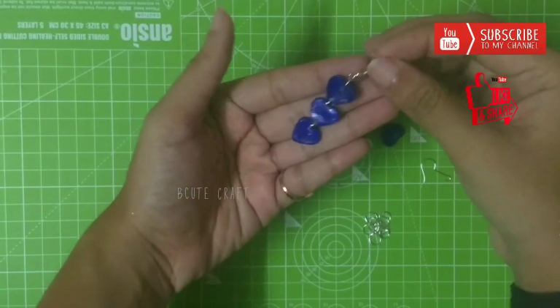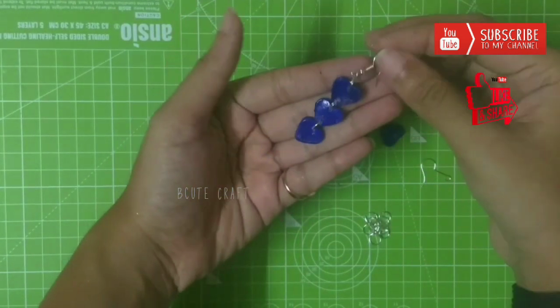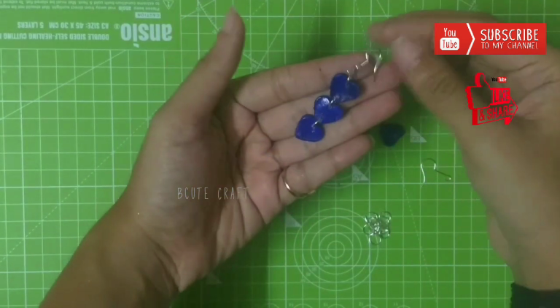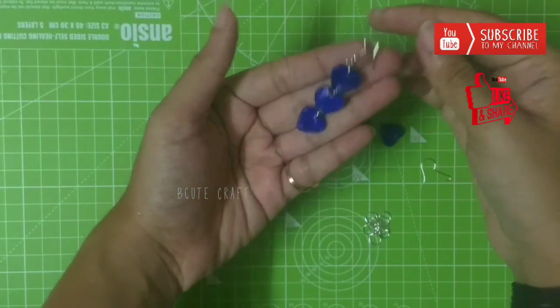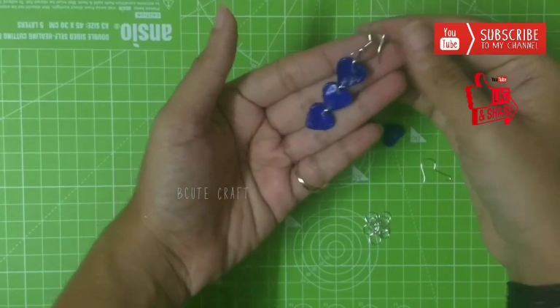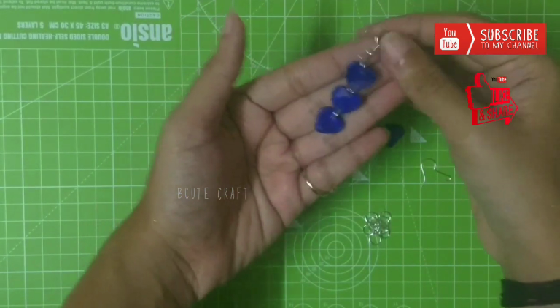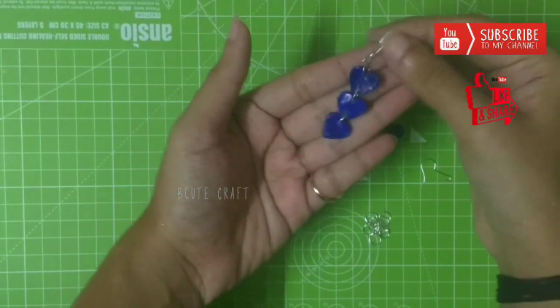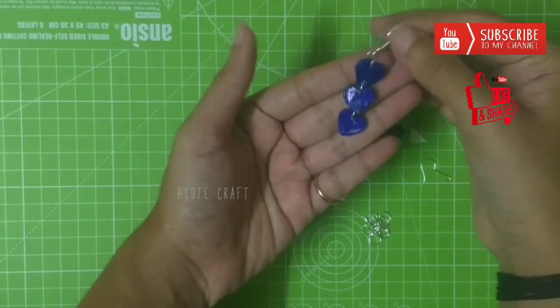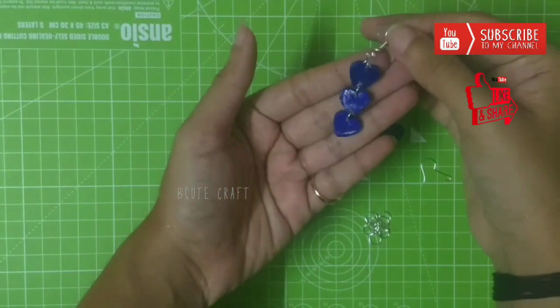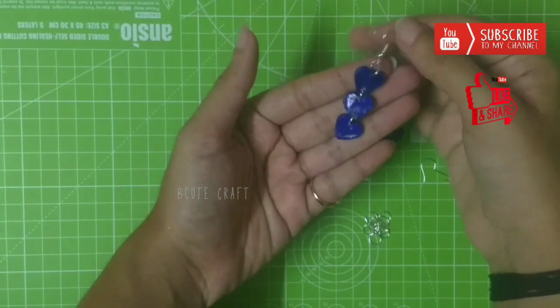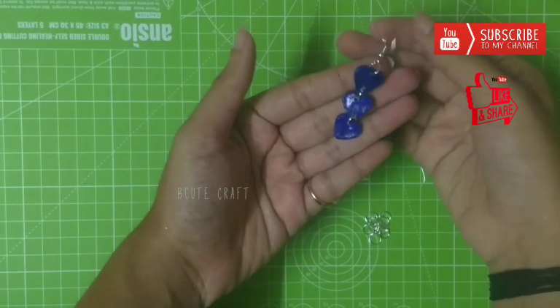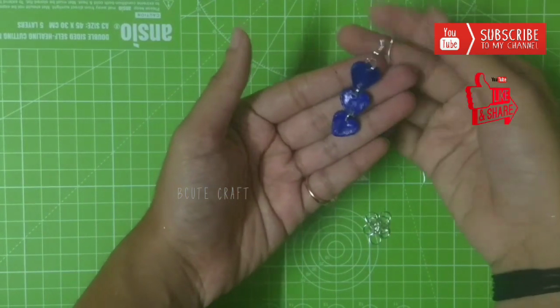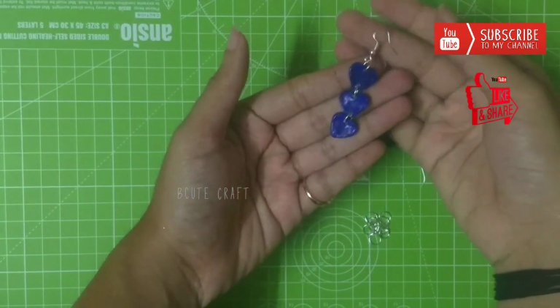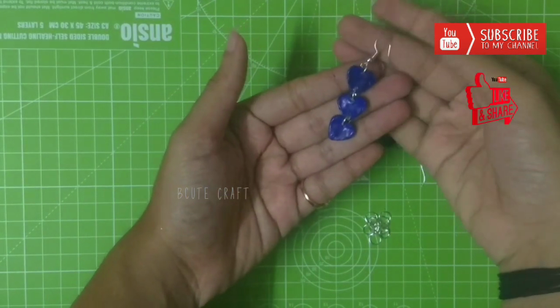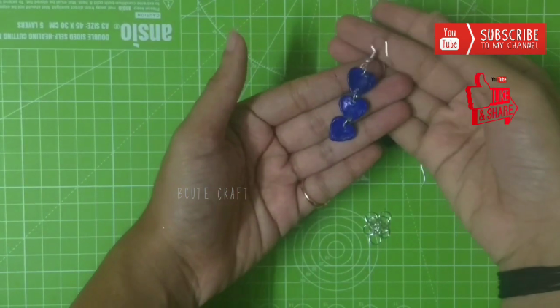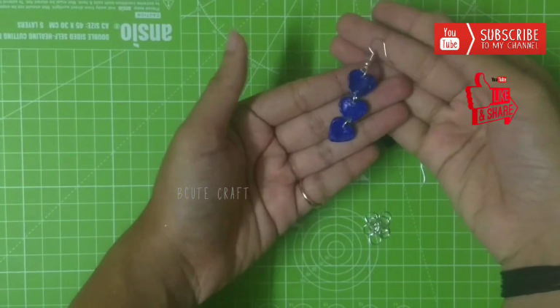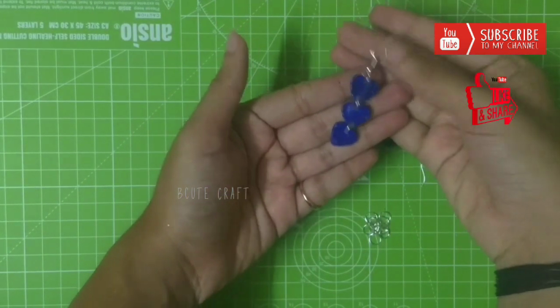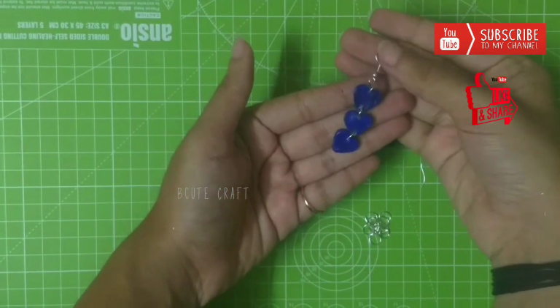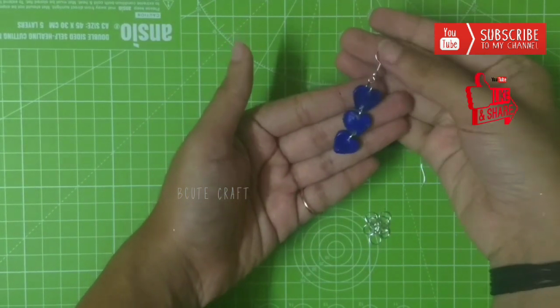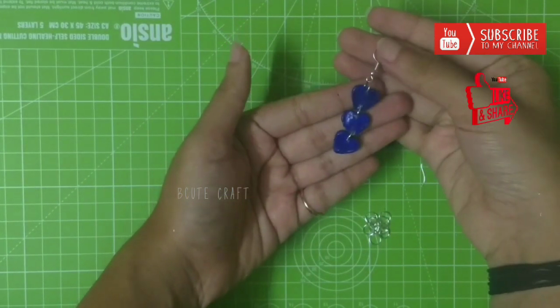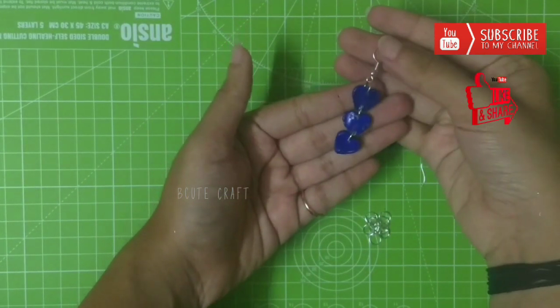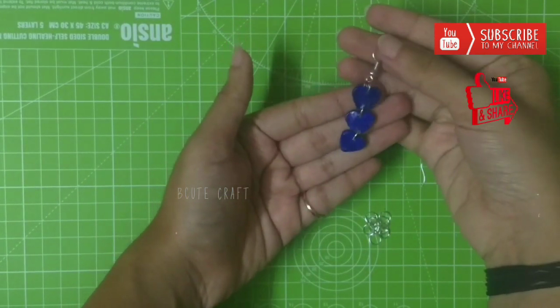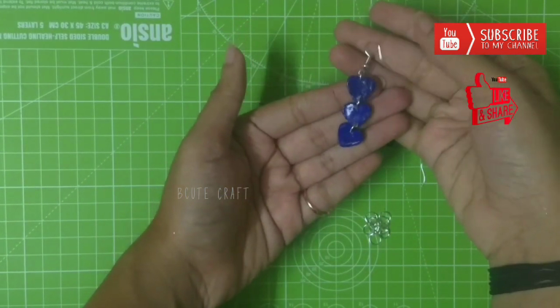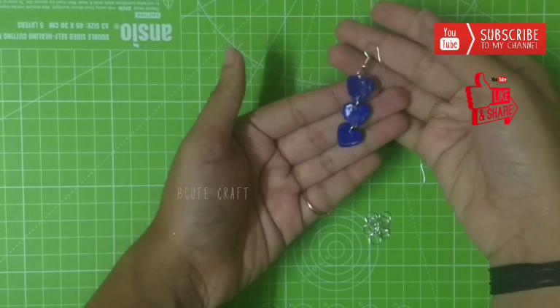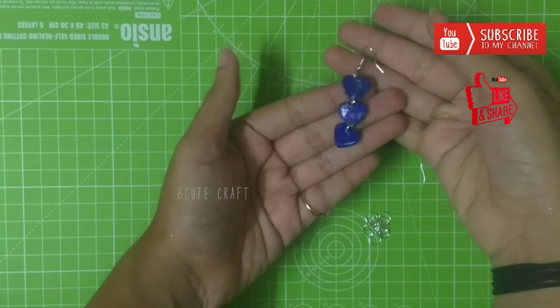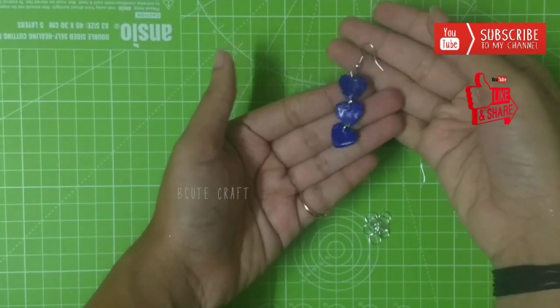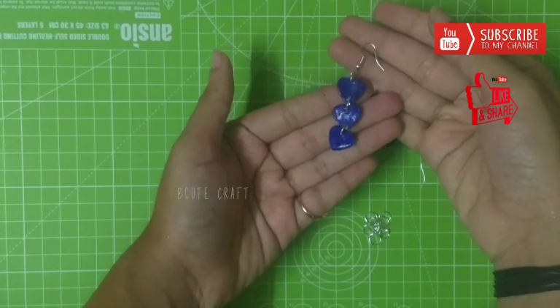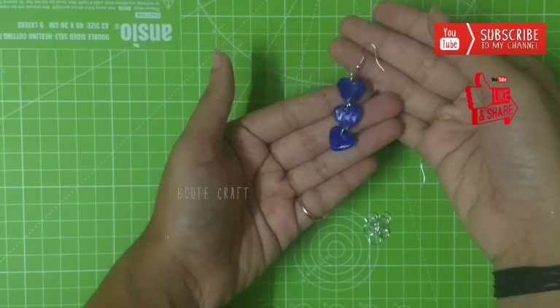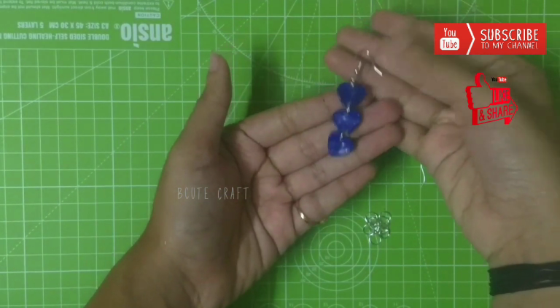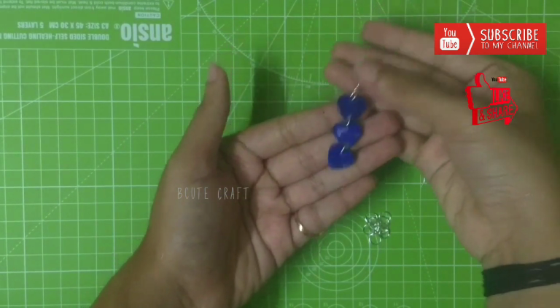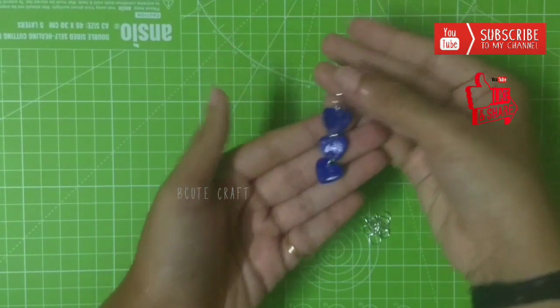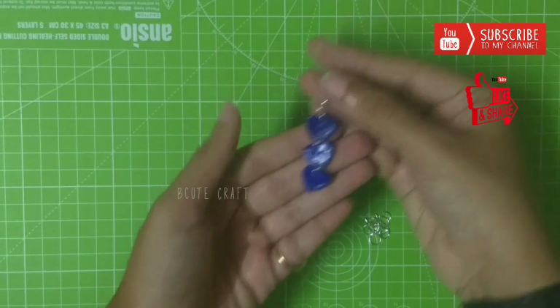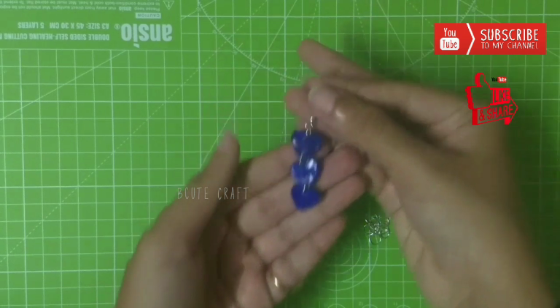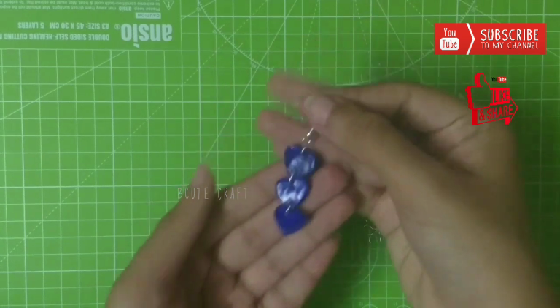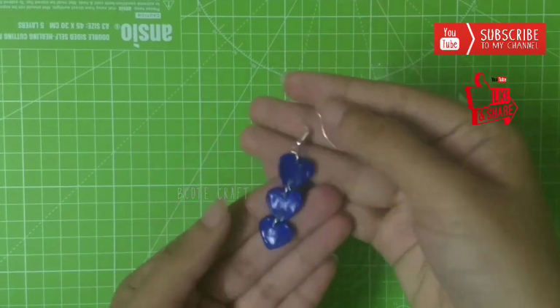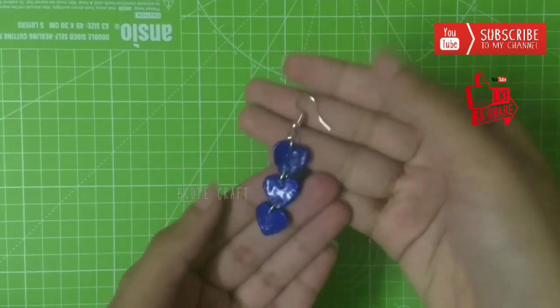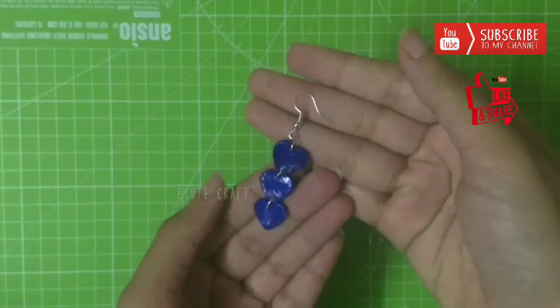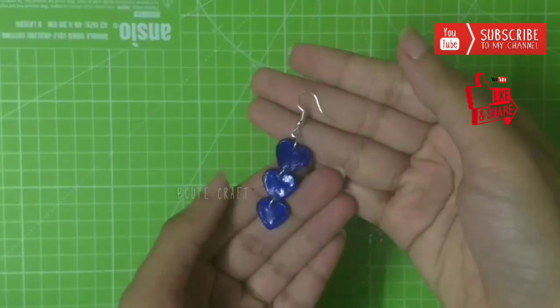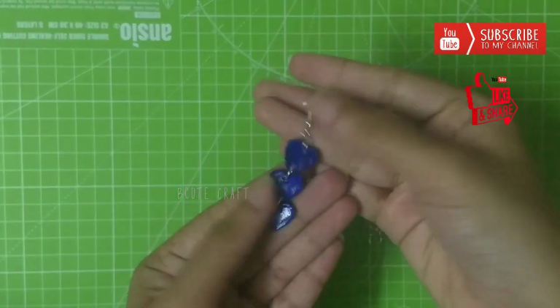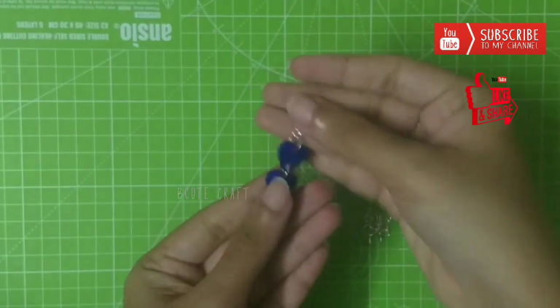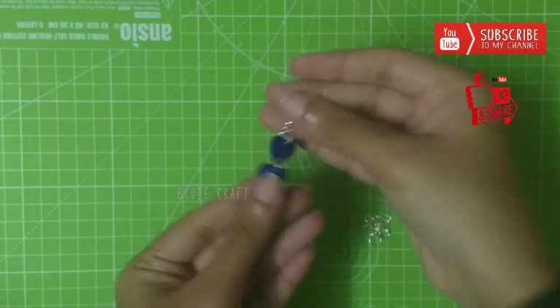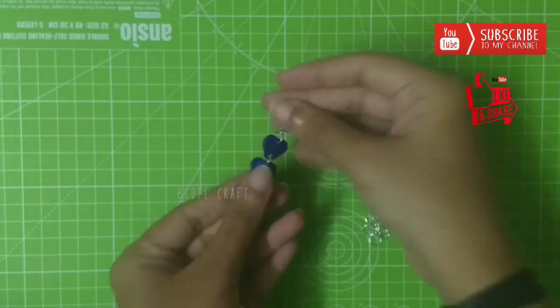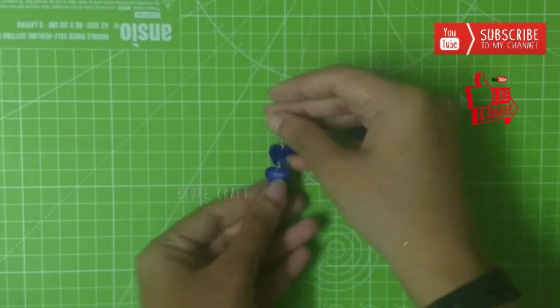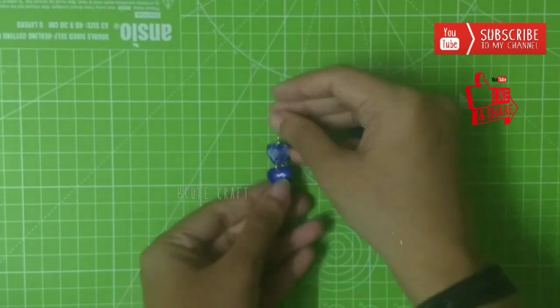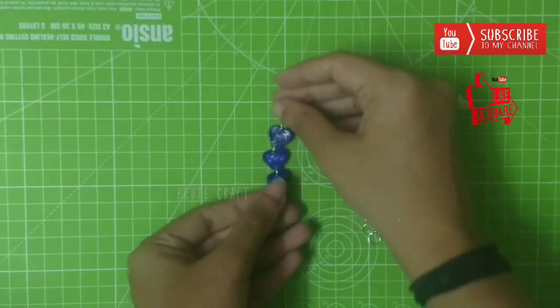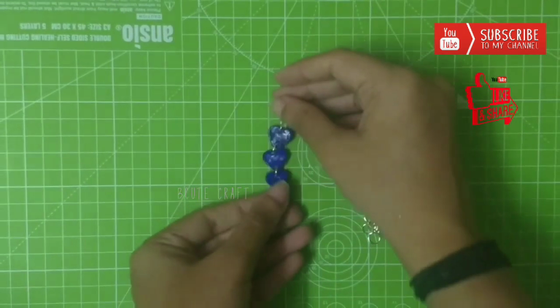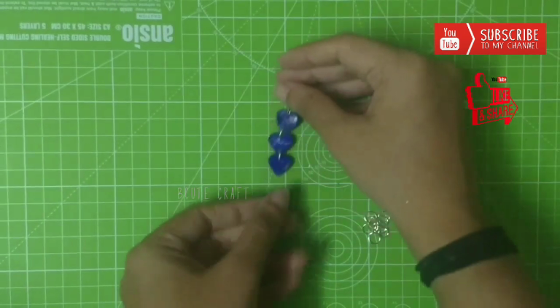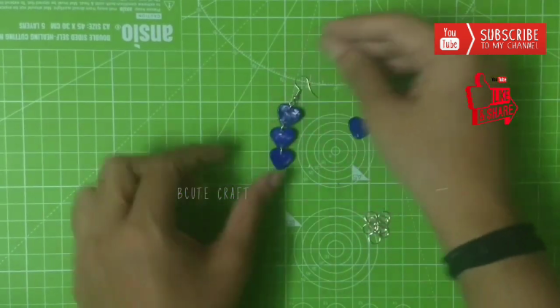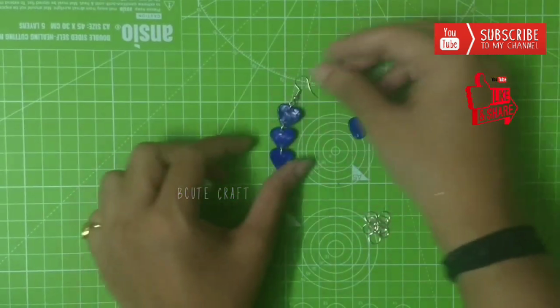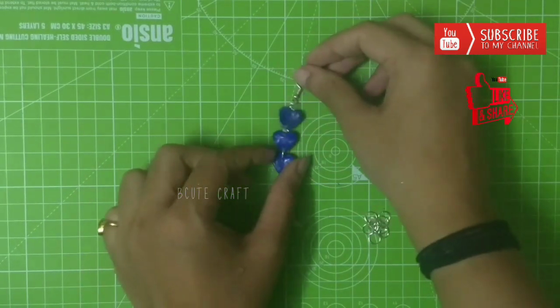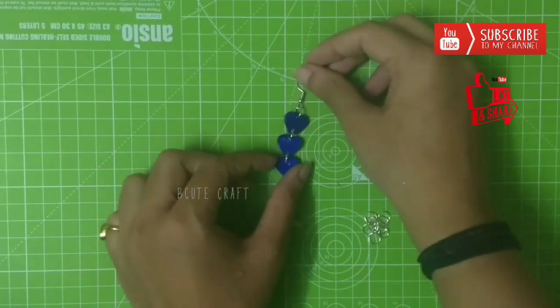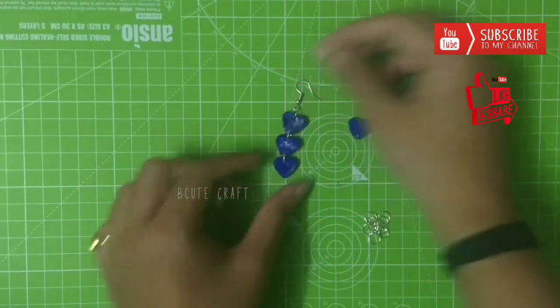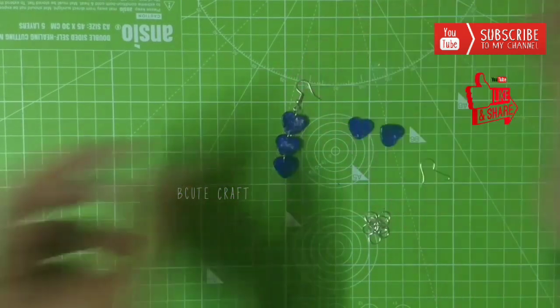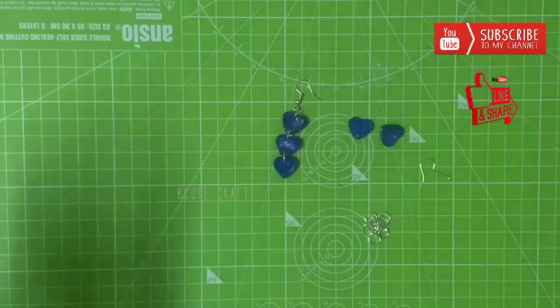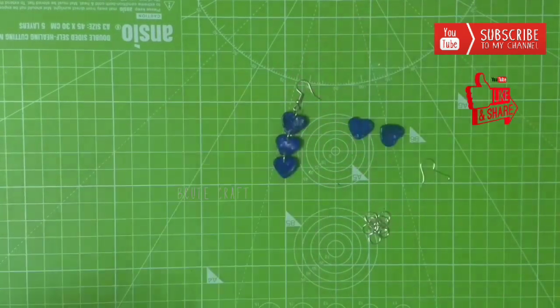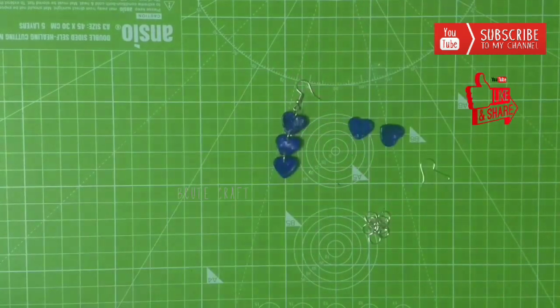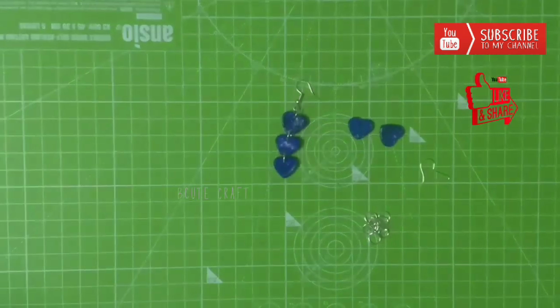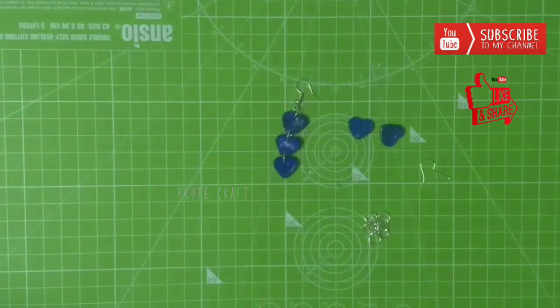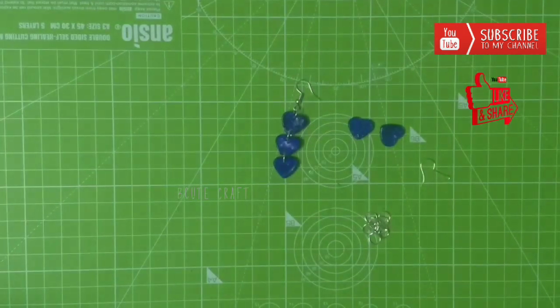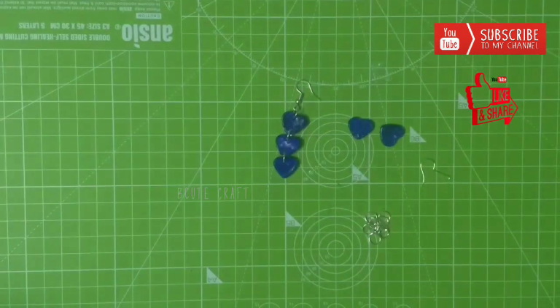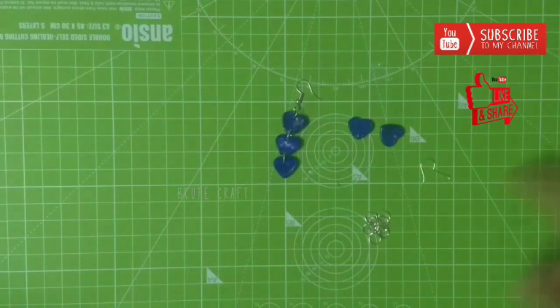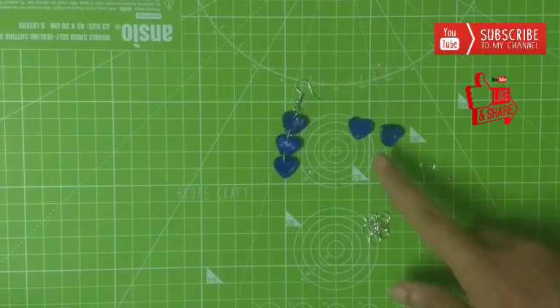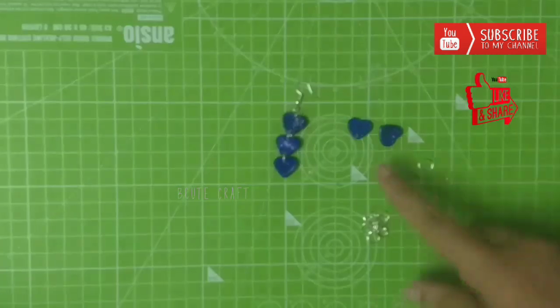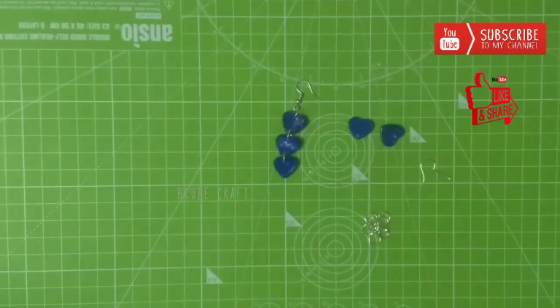As you can see, because of the jumping rings the earring is not very stiff — all the heart shapes are moving very easily.